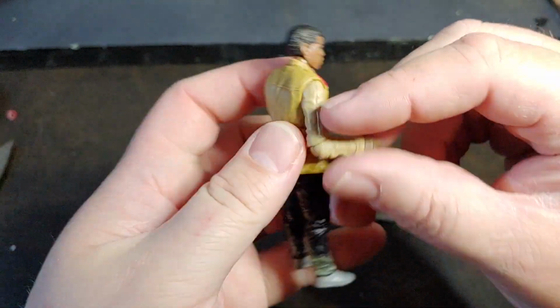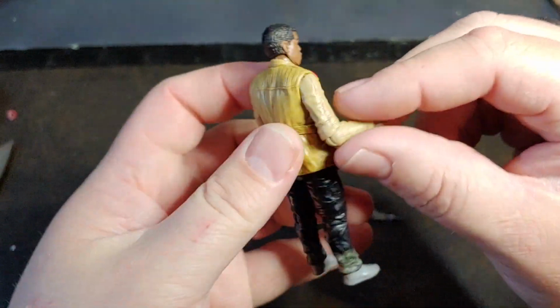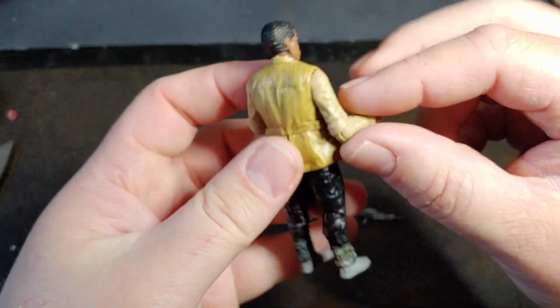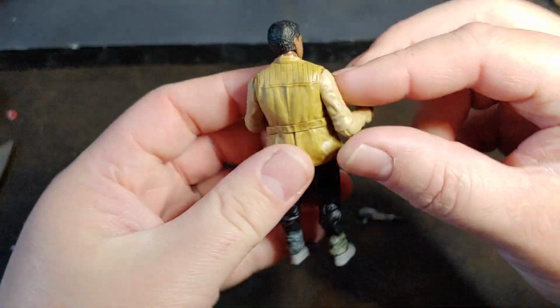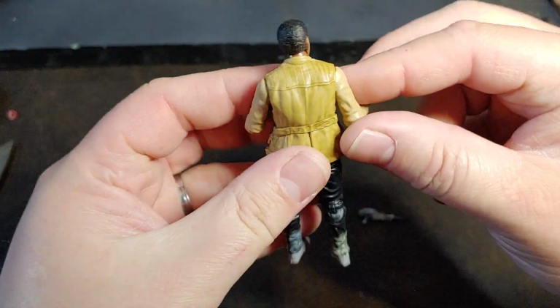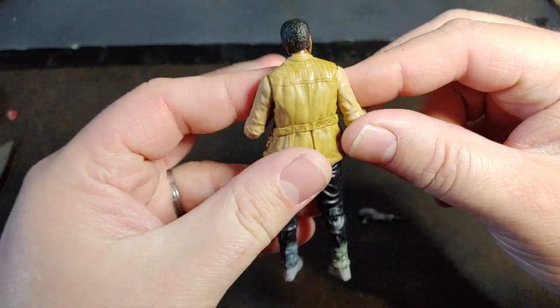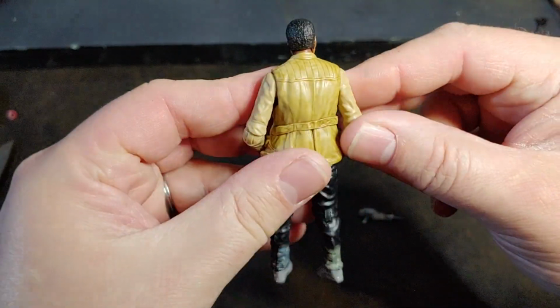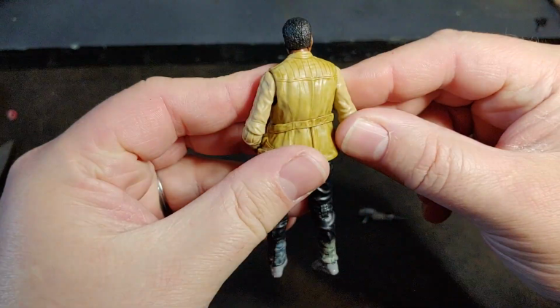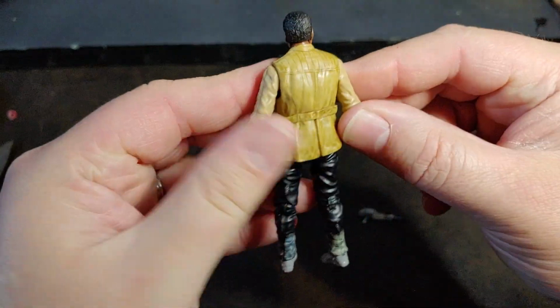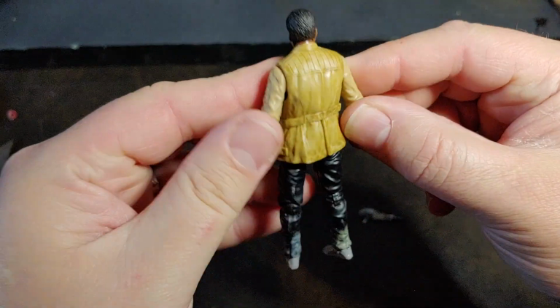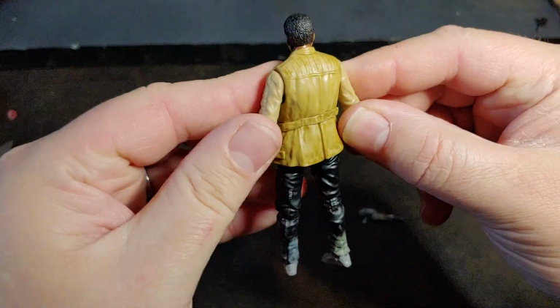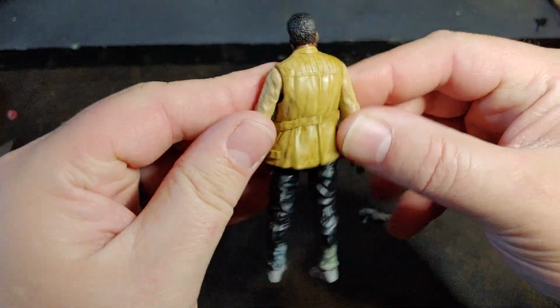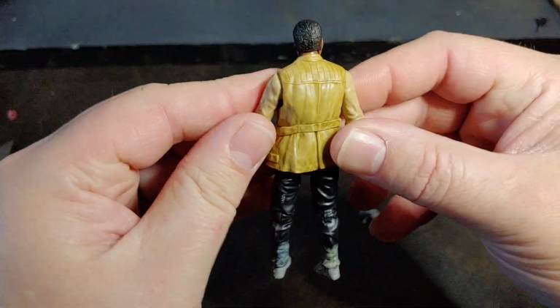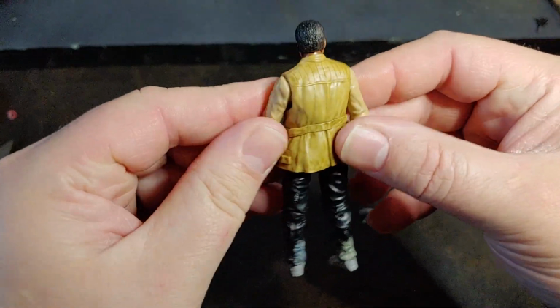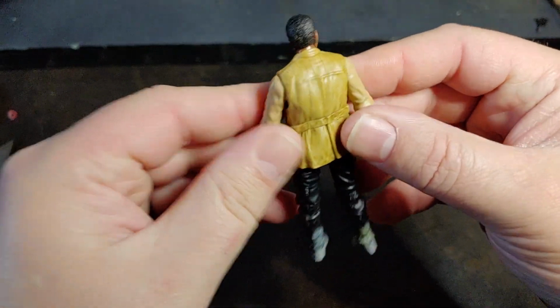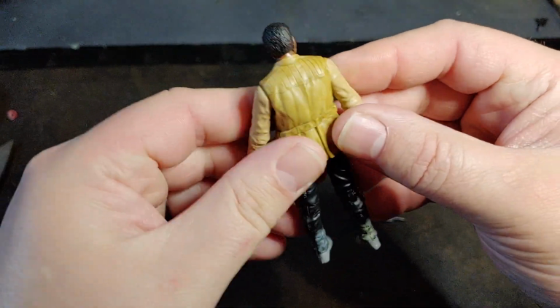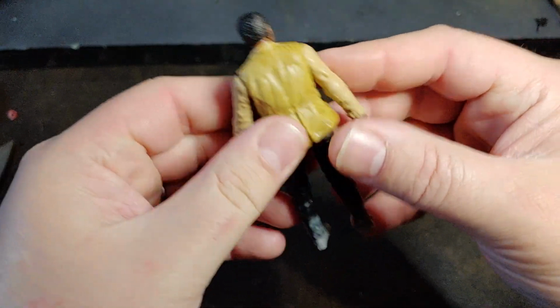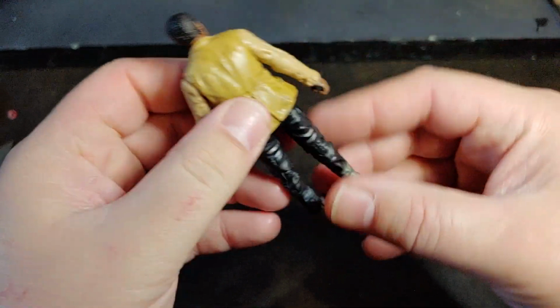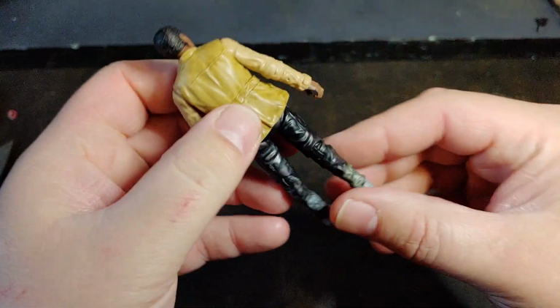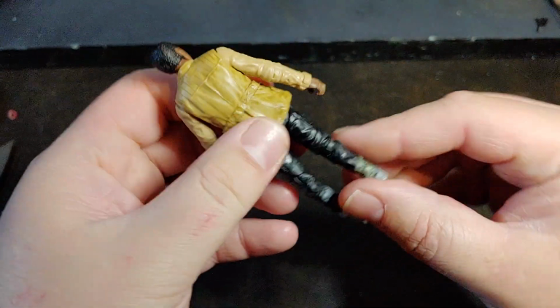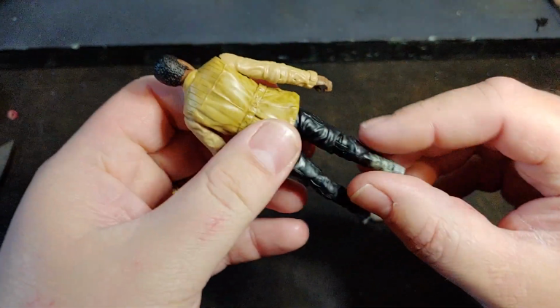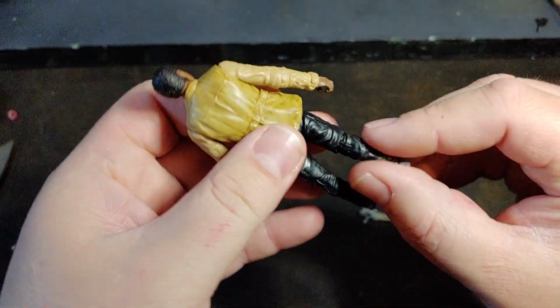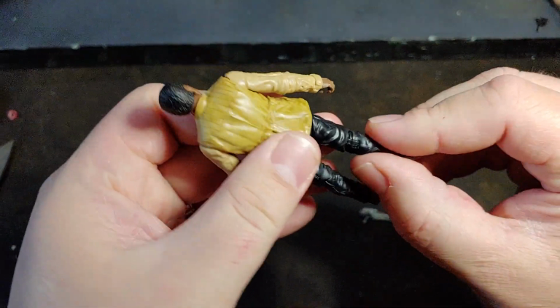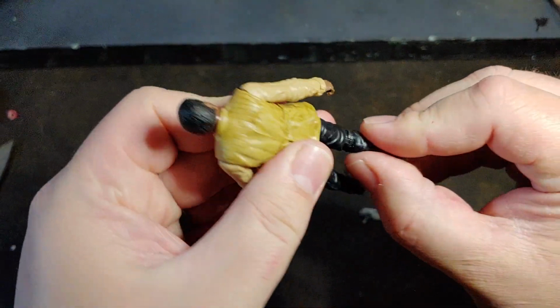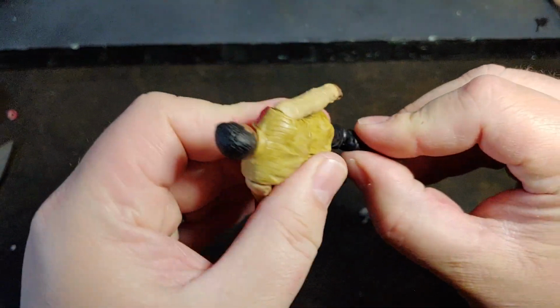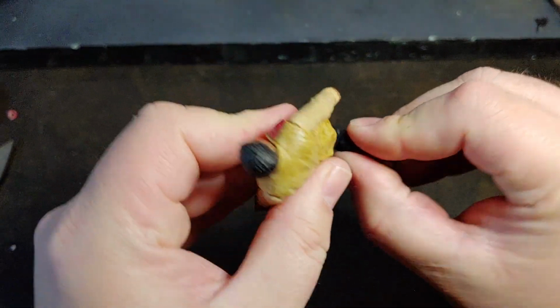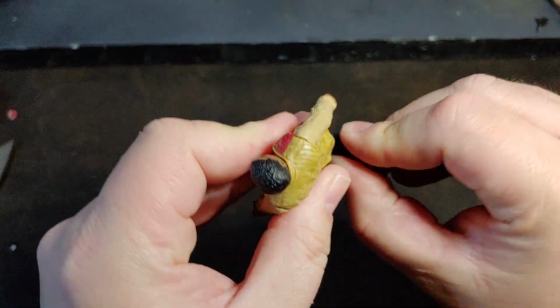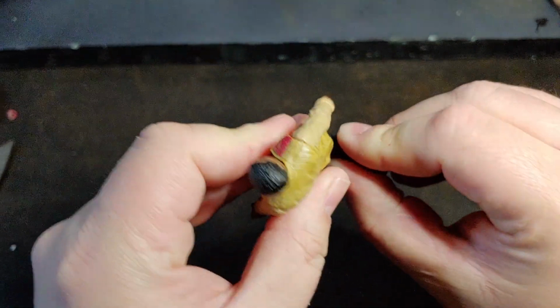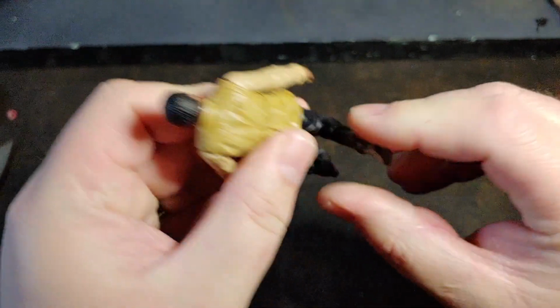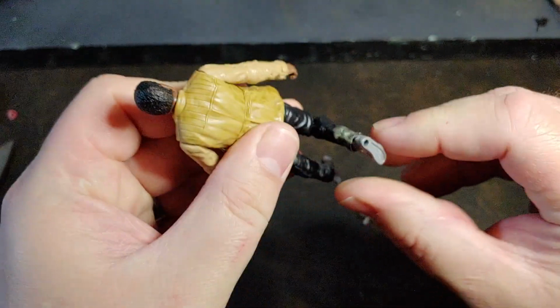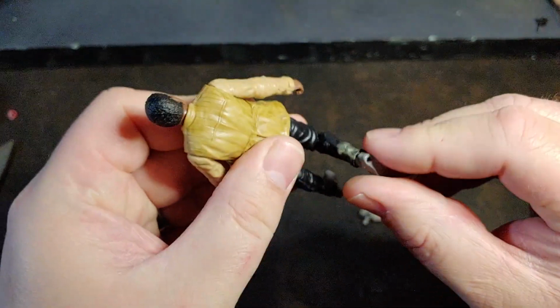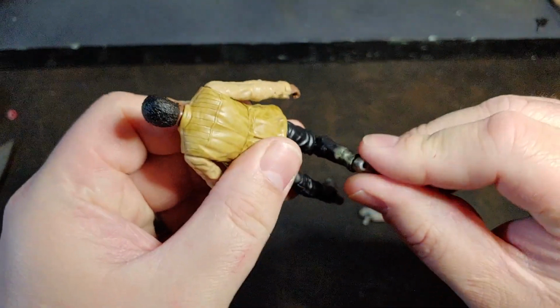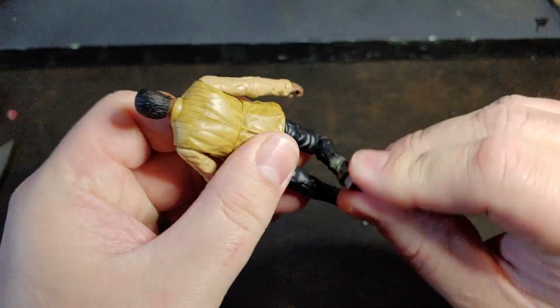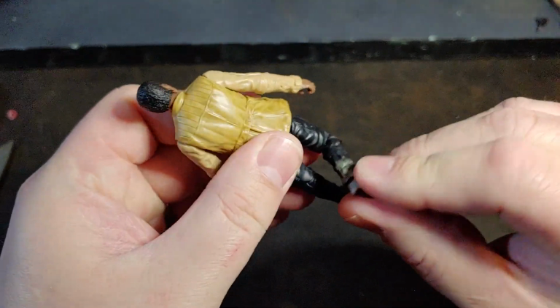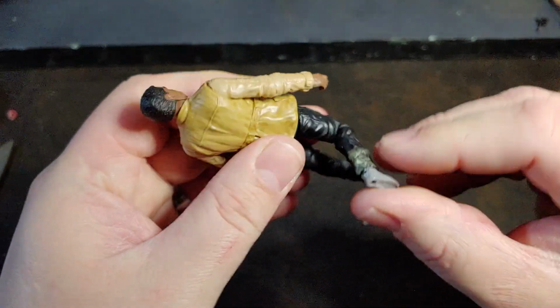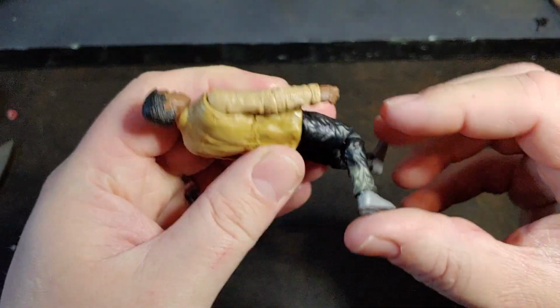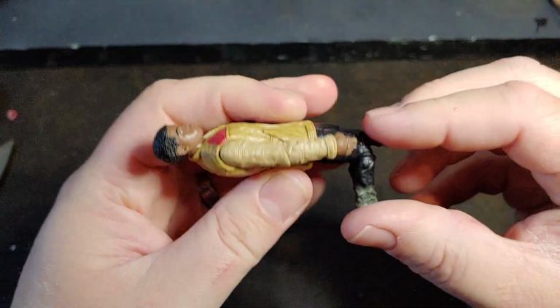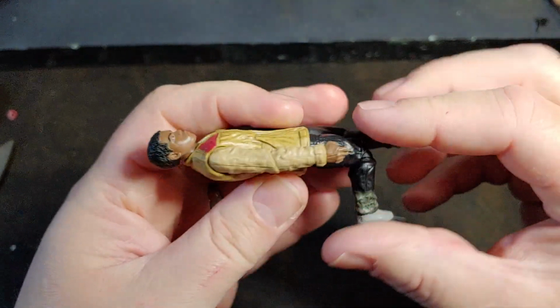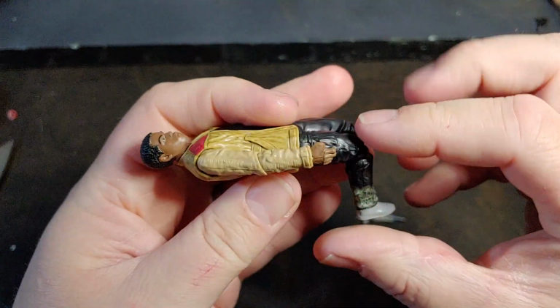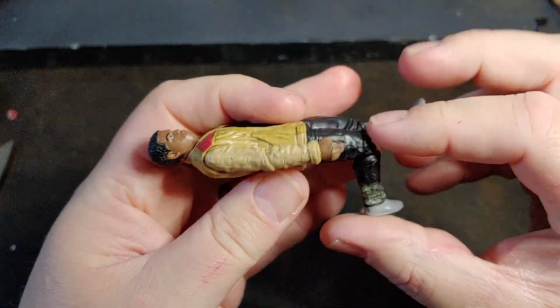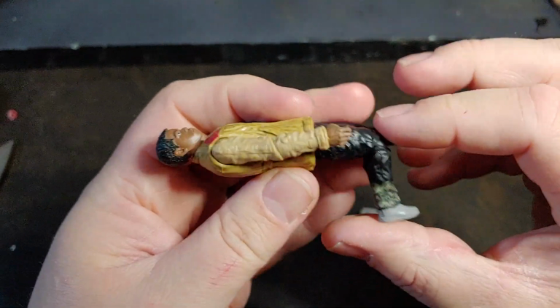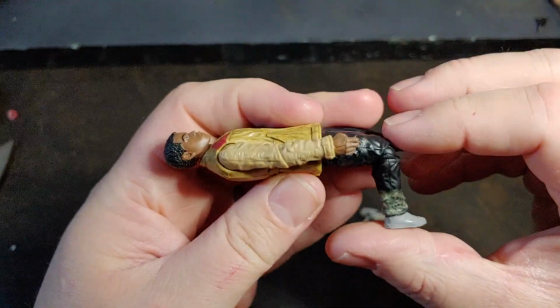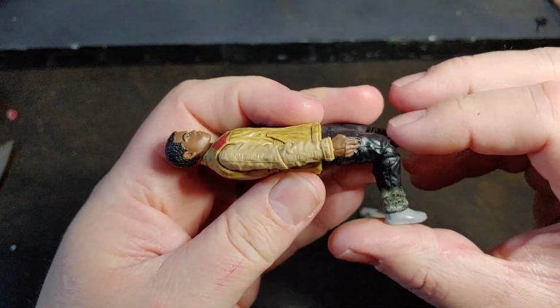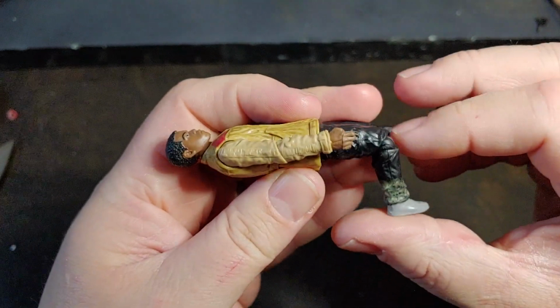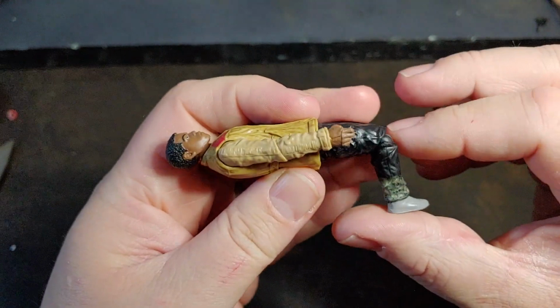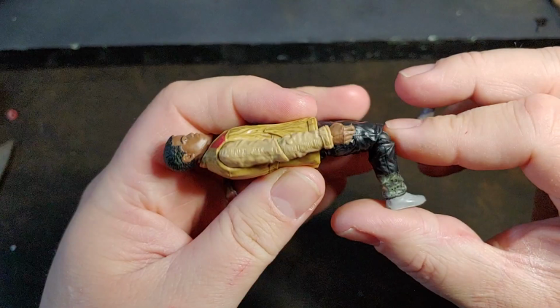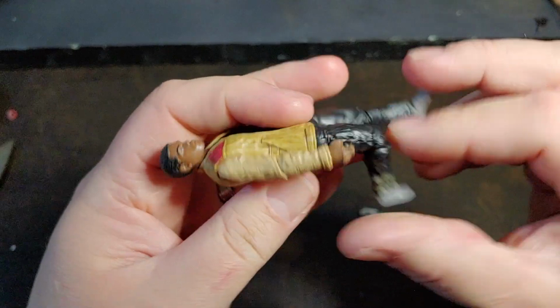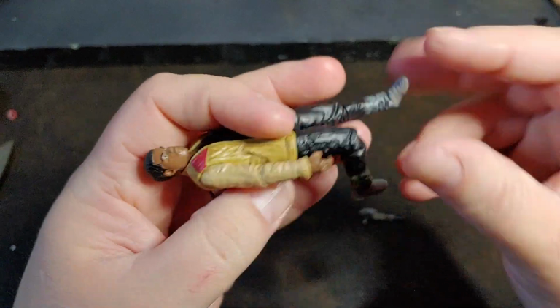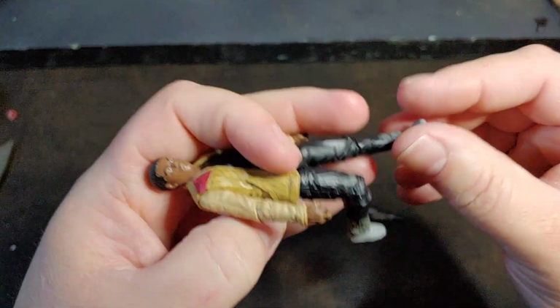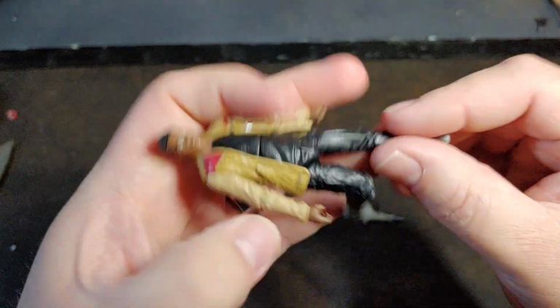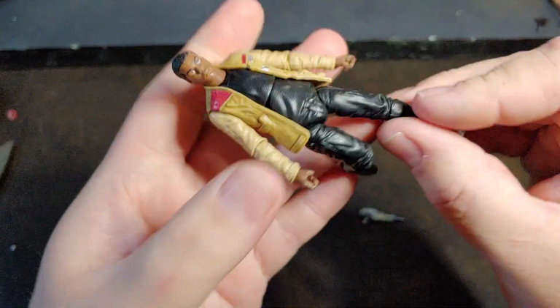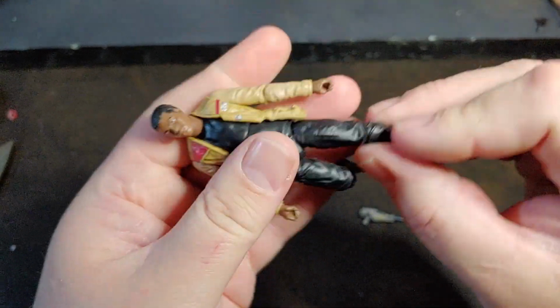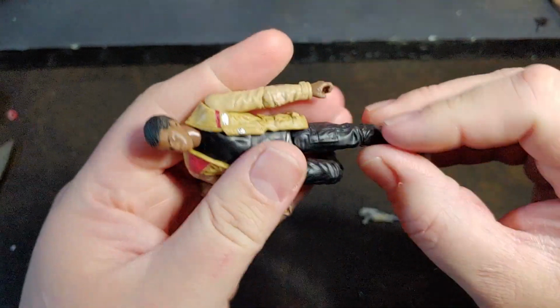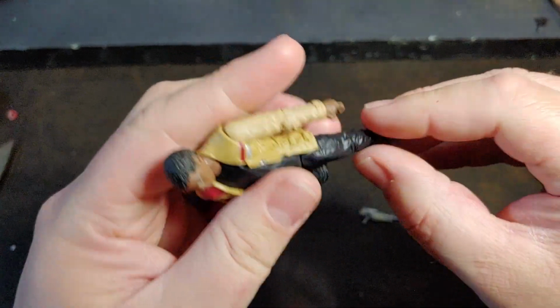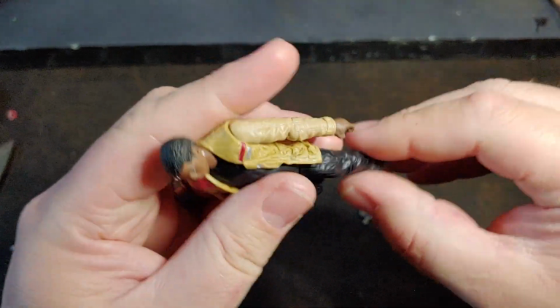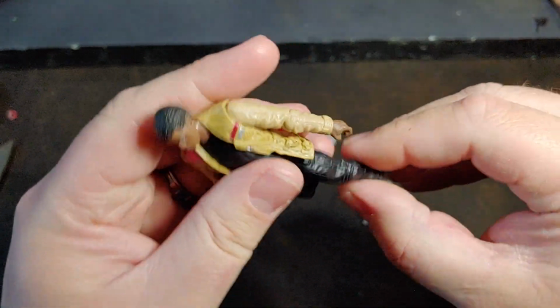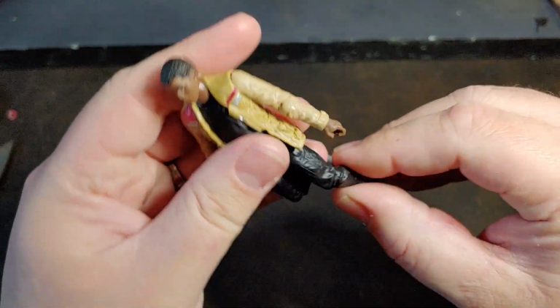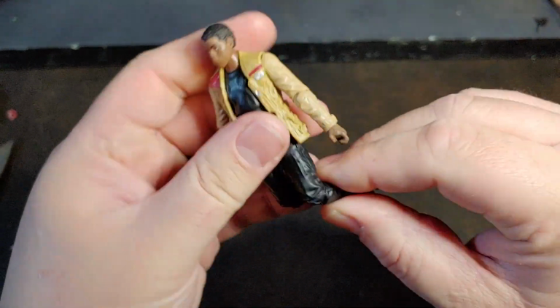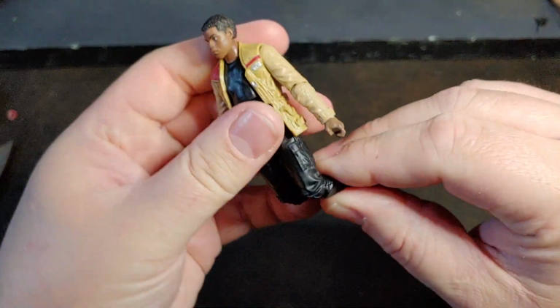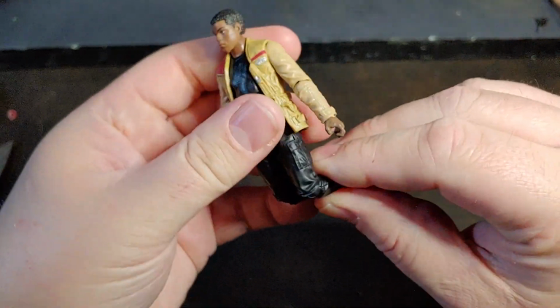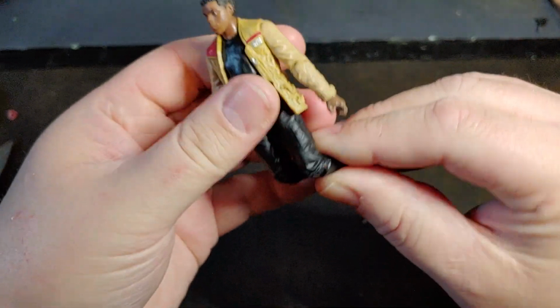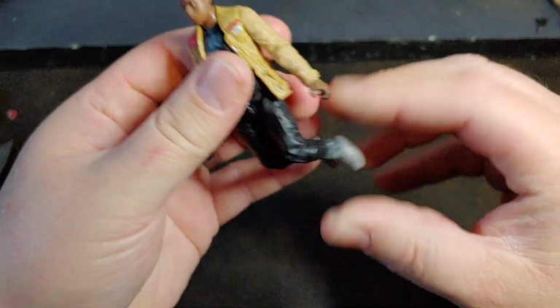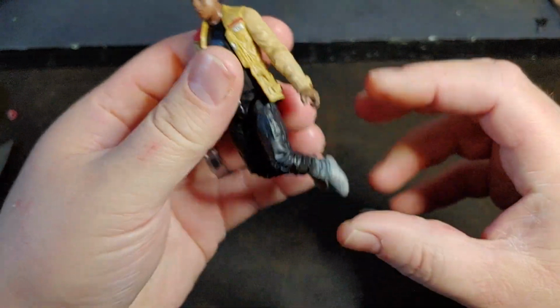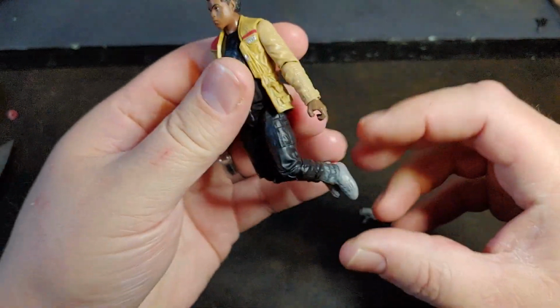He comes with the blaster that Han Solo gives him, as he's wearing Poe's jacket. That's my jacket.